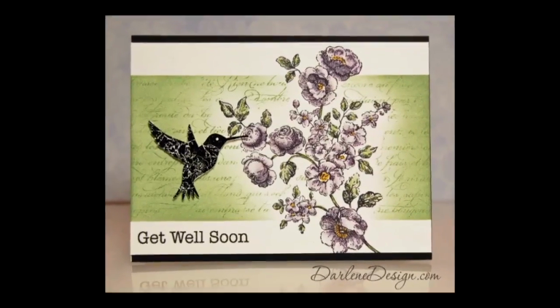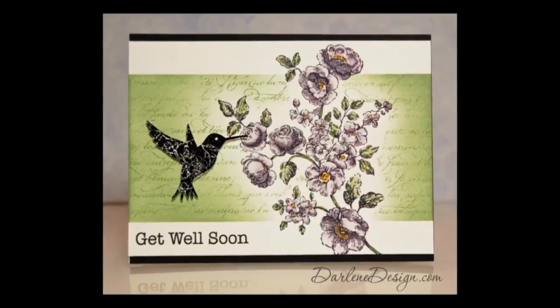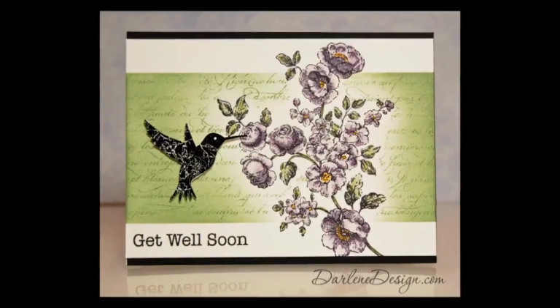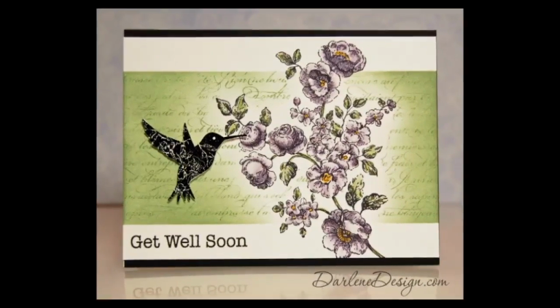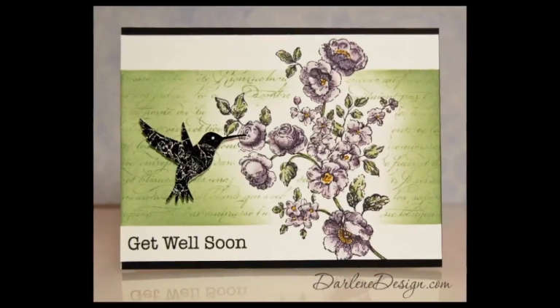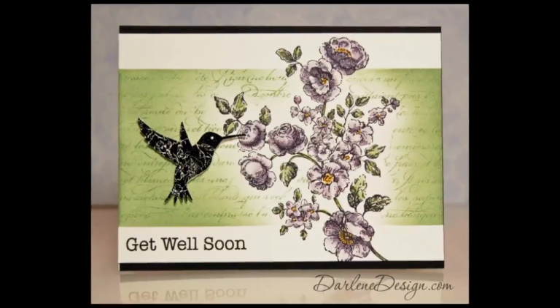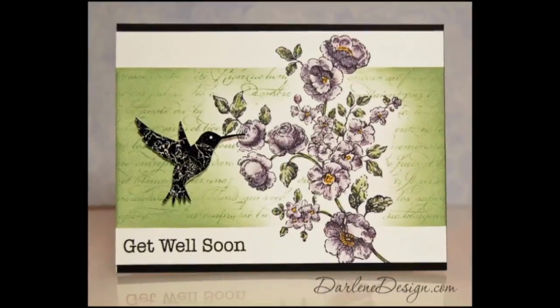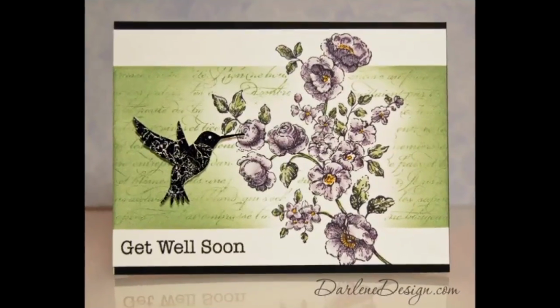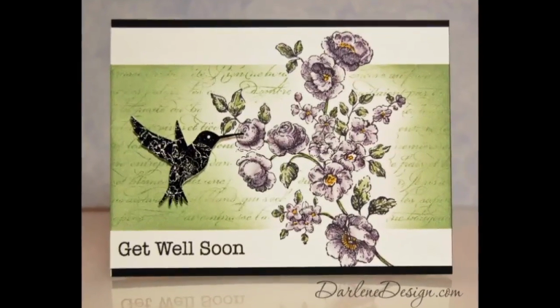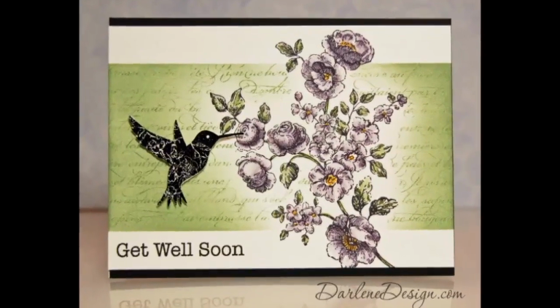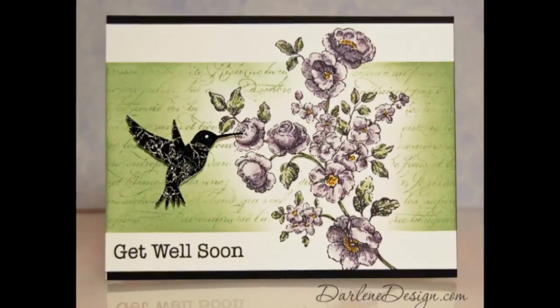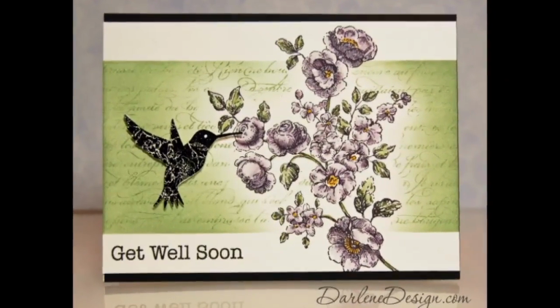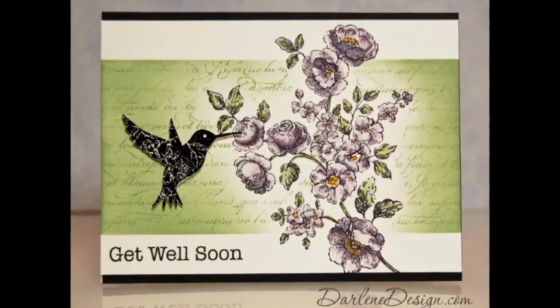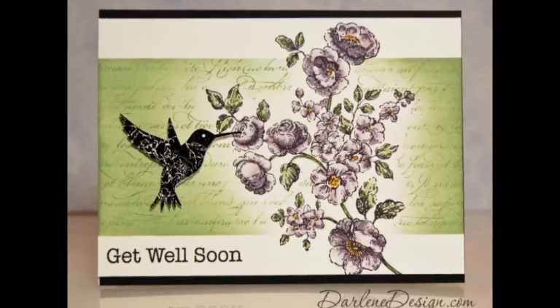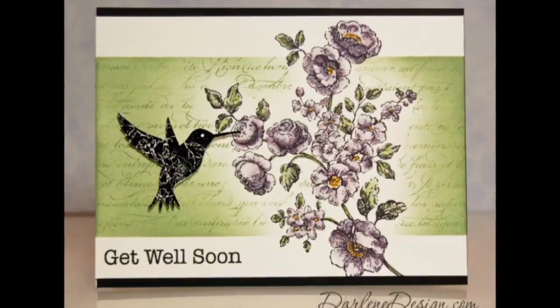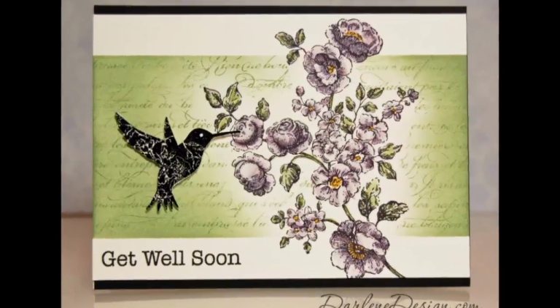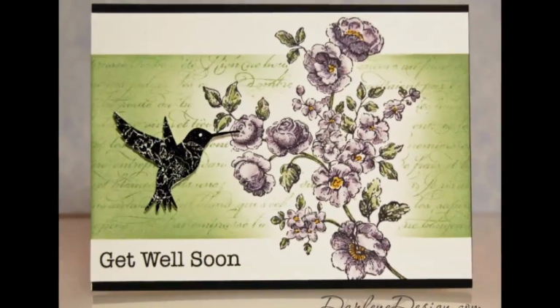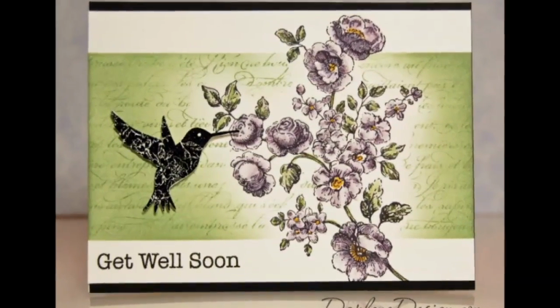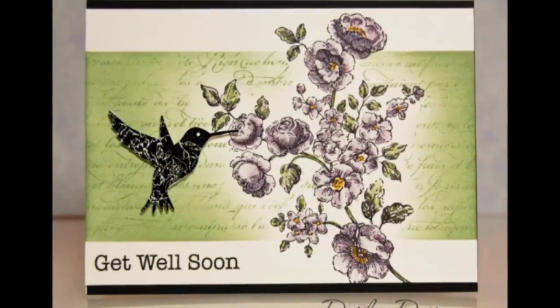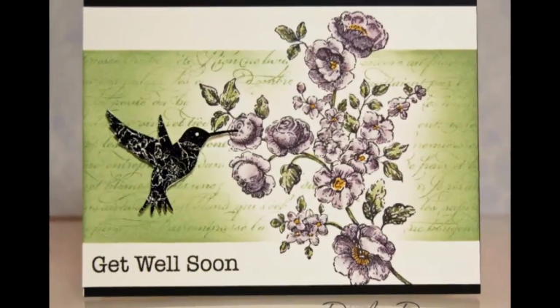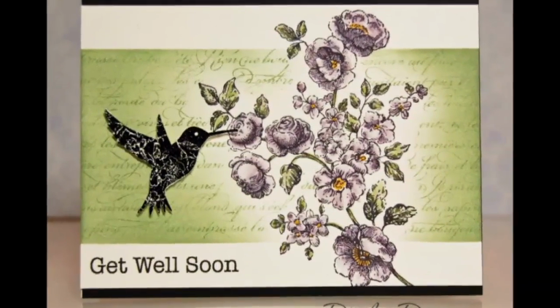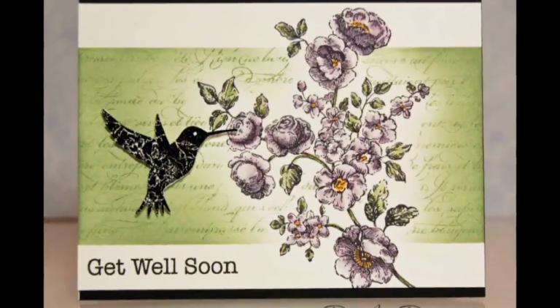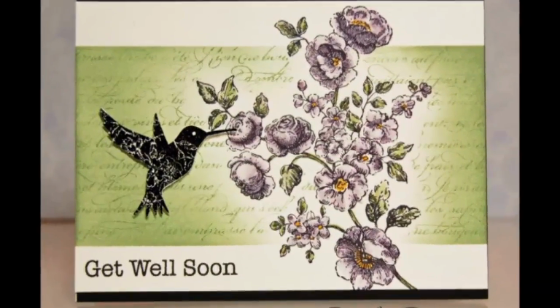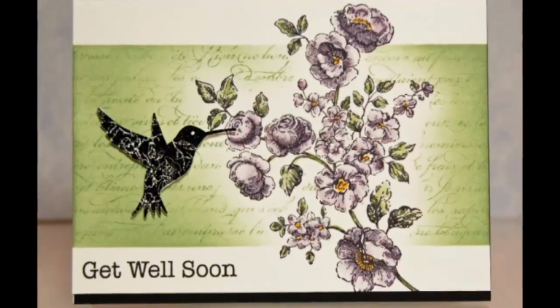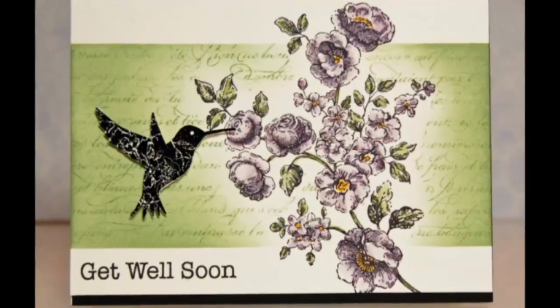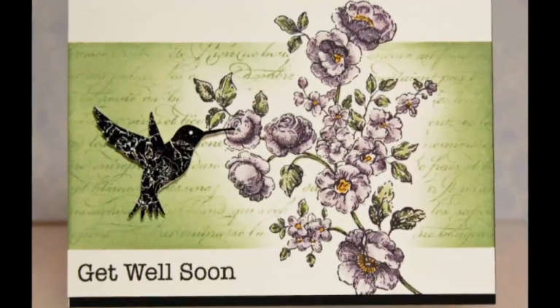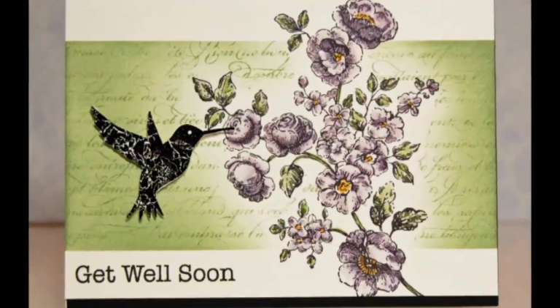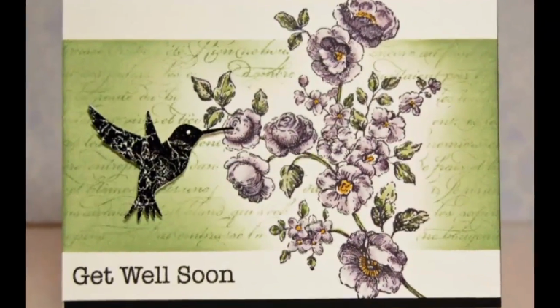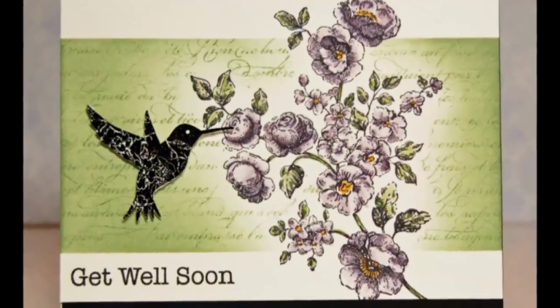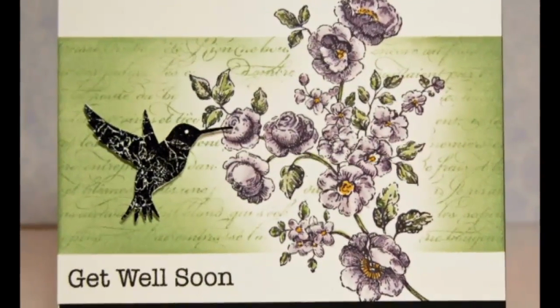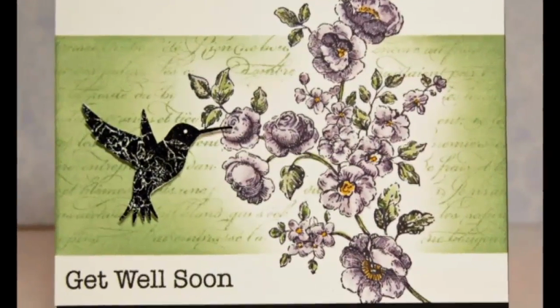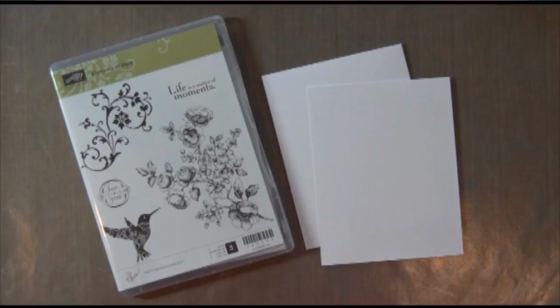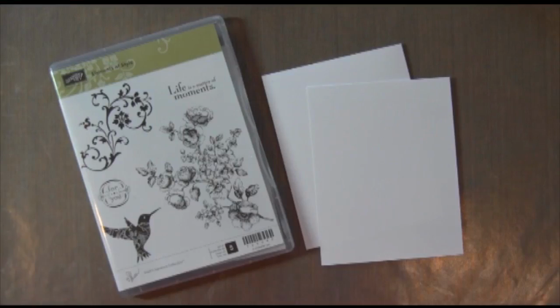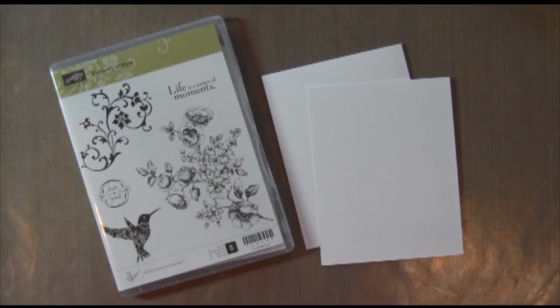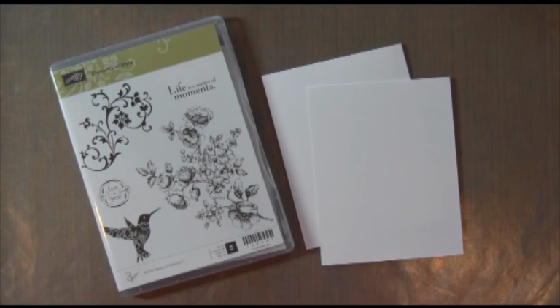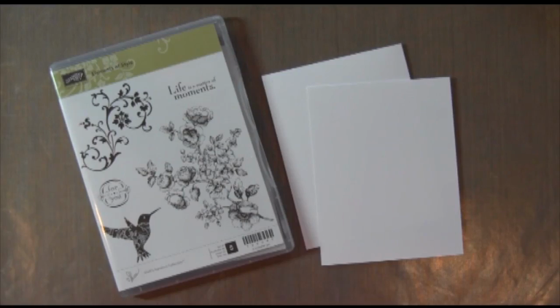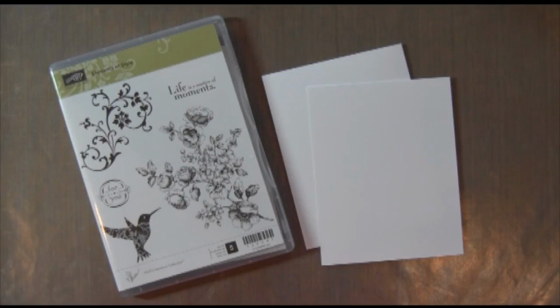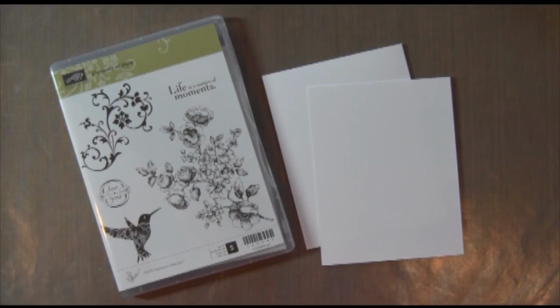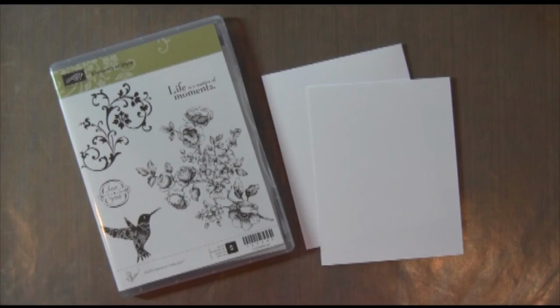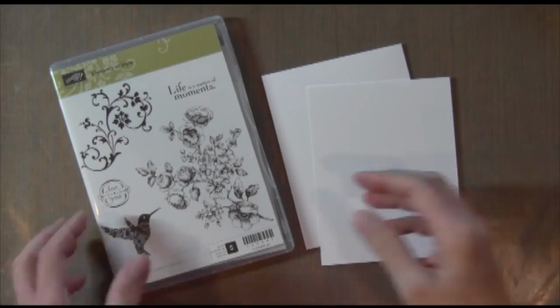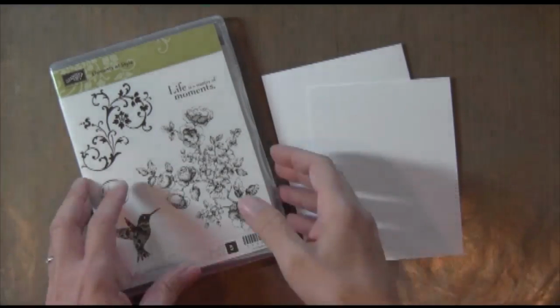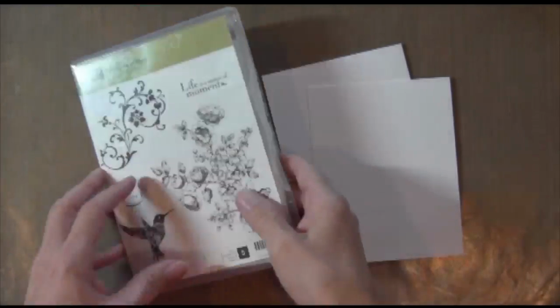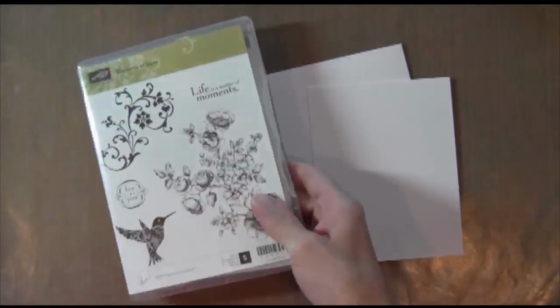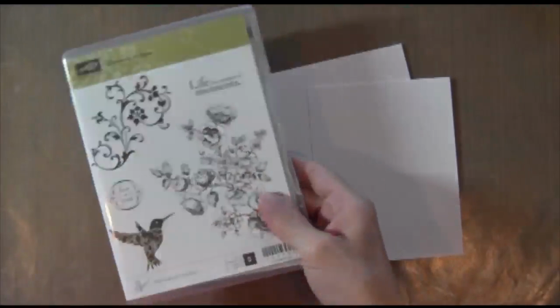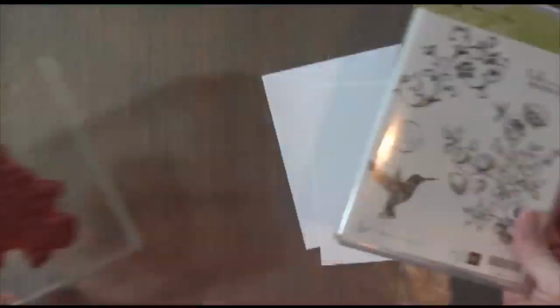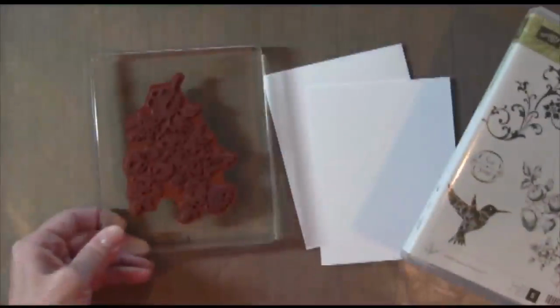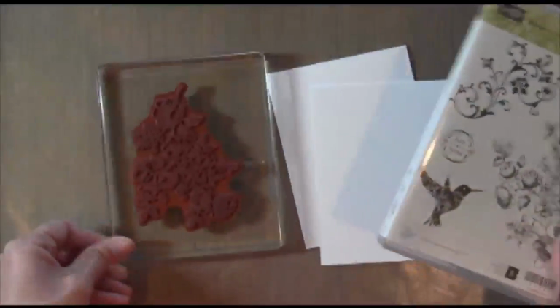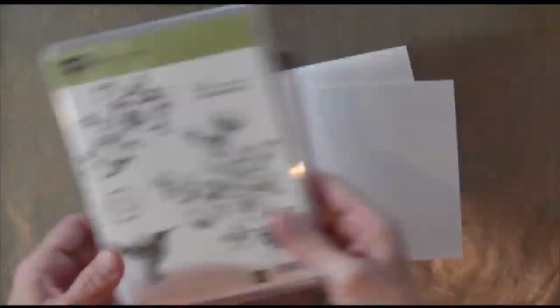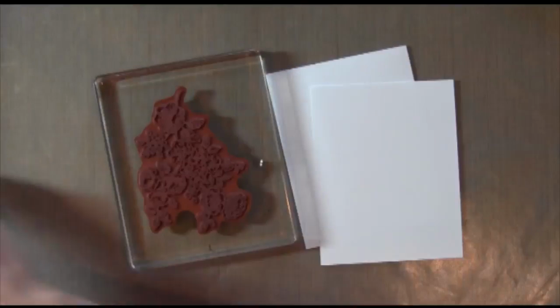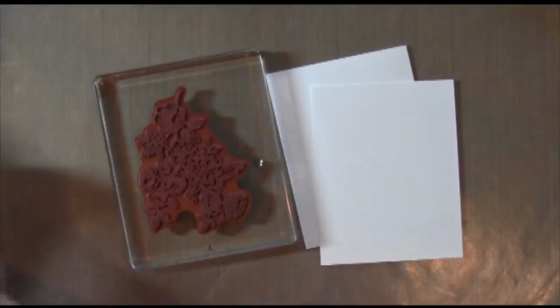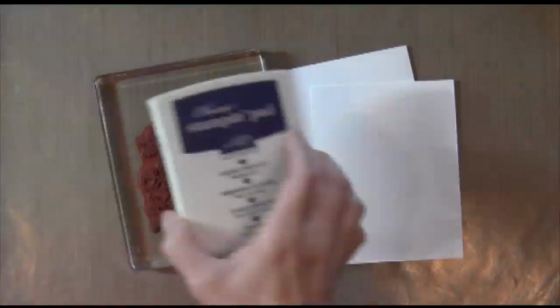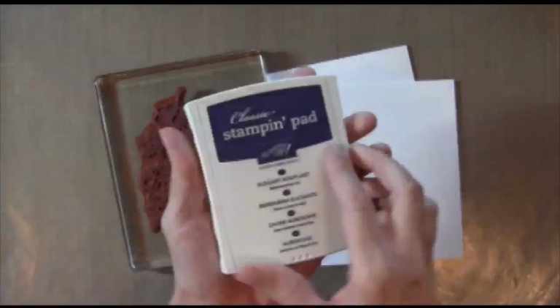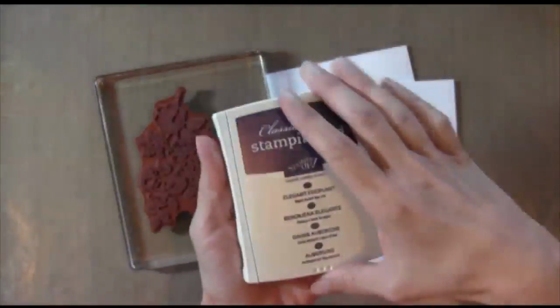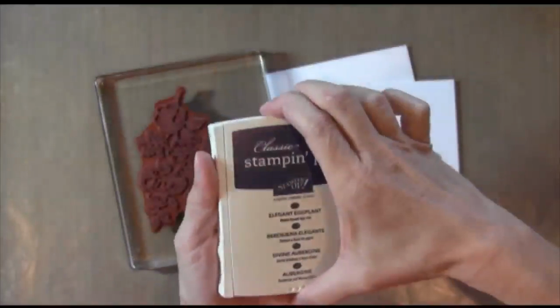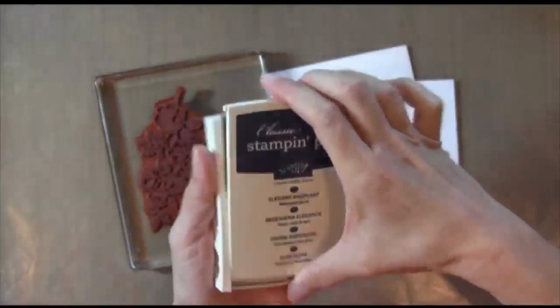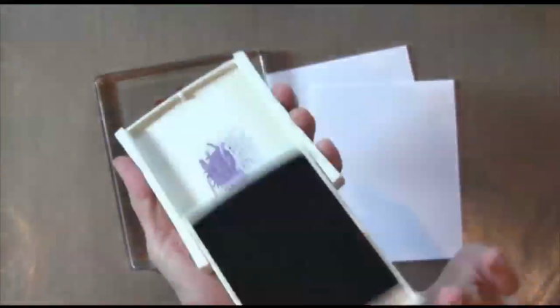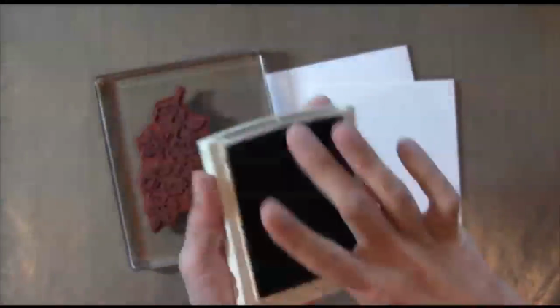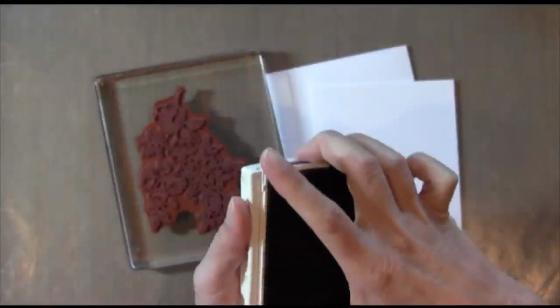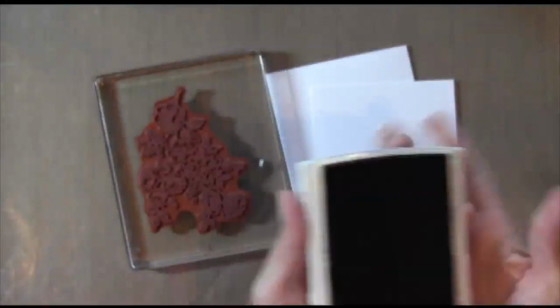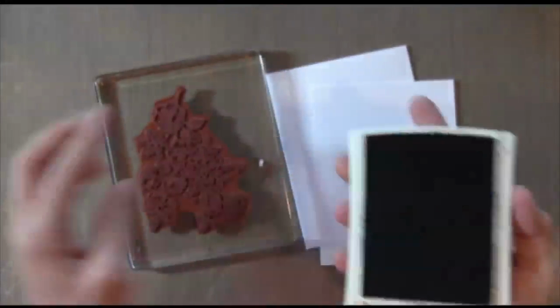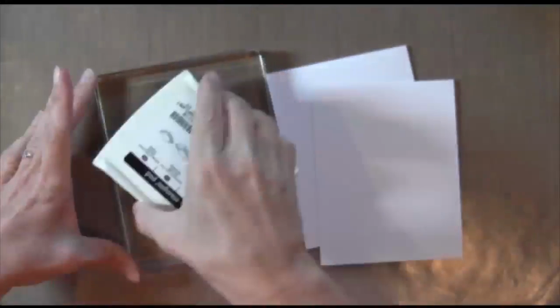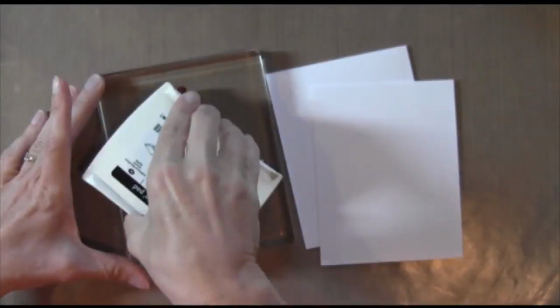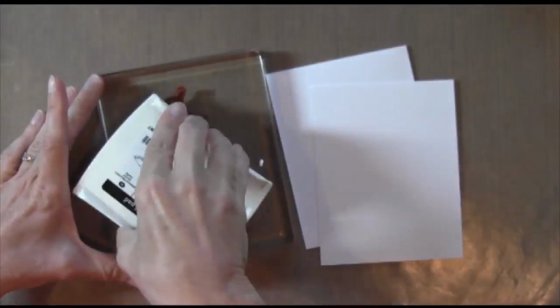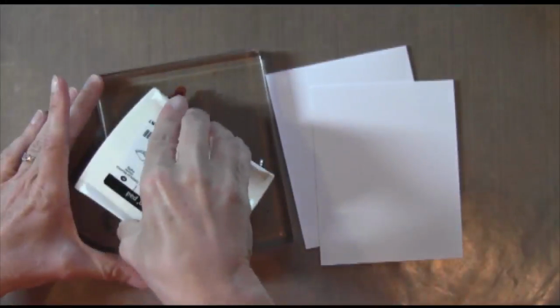Hi everyone, it's Darlene. Welcome to this week's card. This week I used a Stampin' Up! stamp set called Elements of Style. You can see it right there.